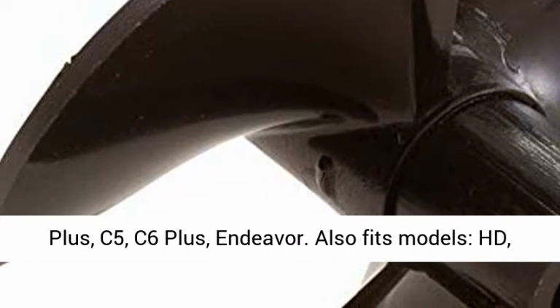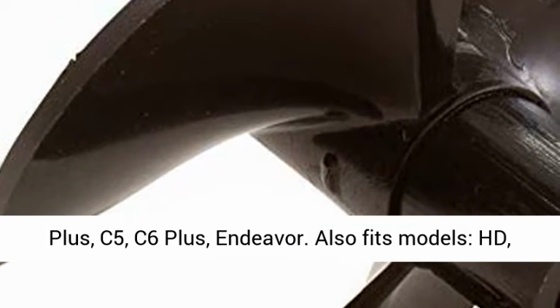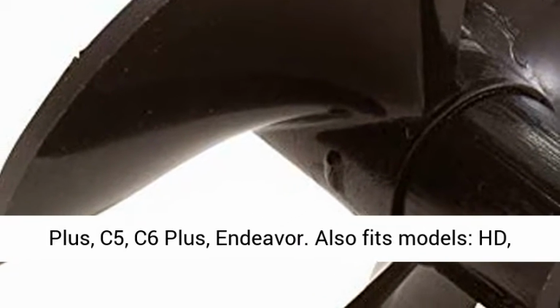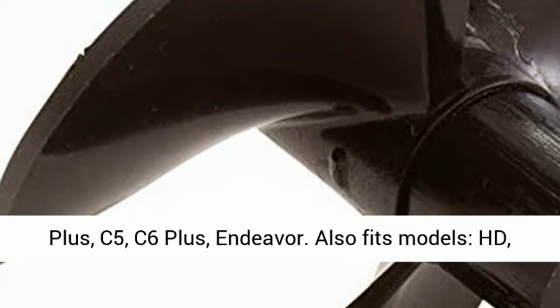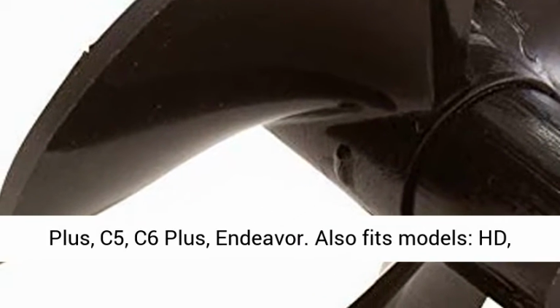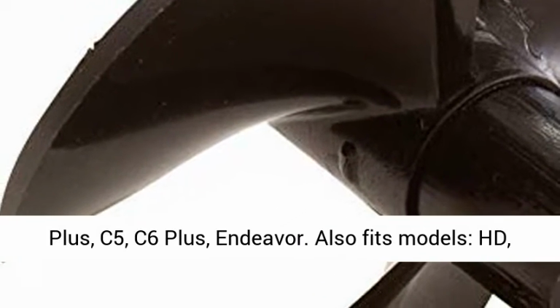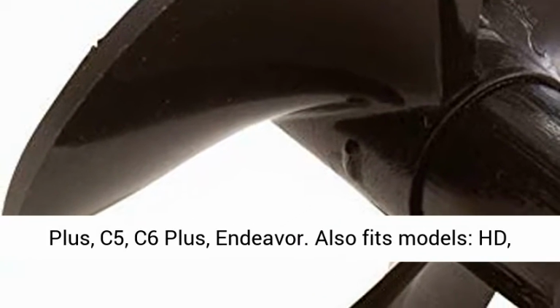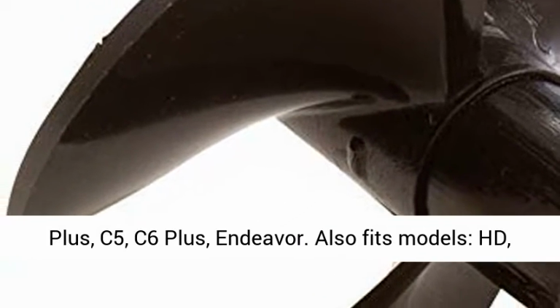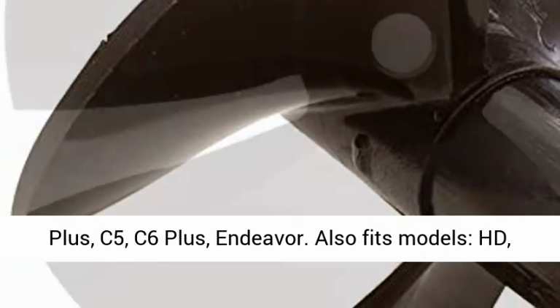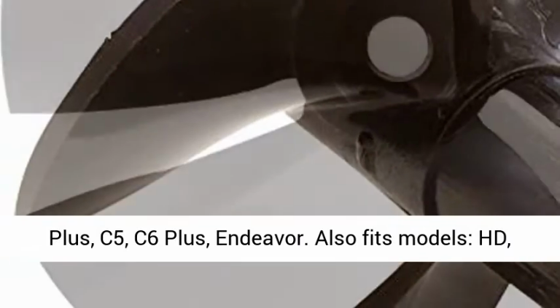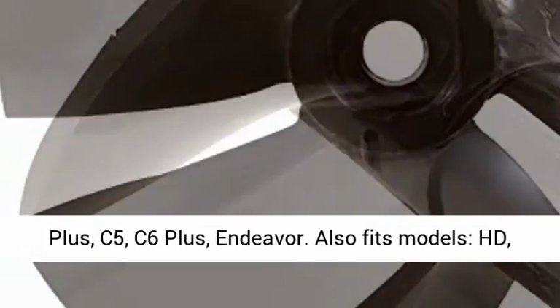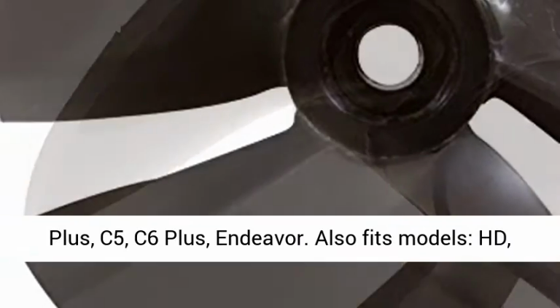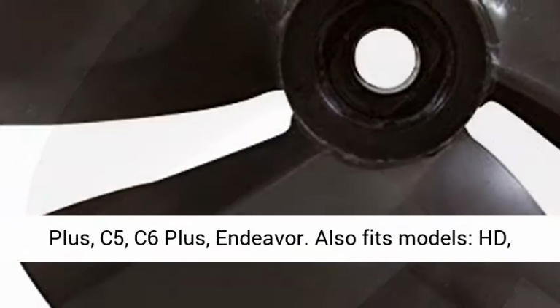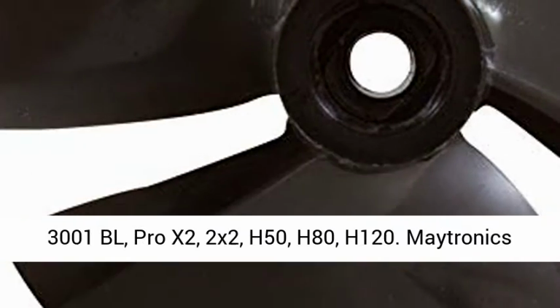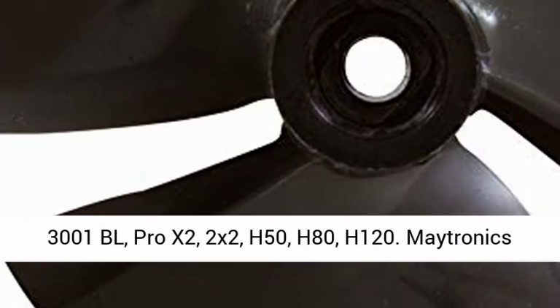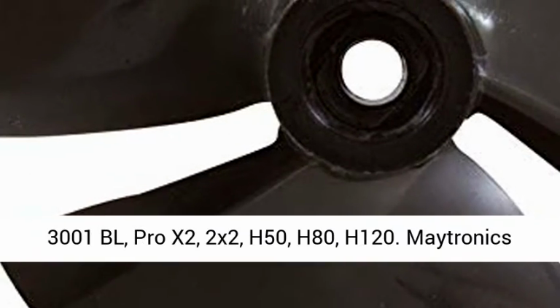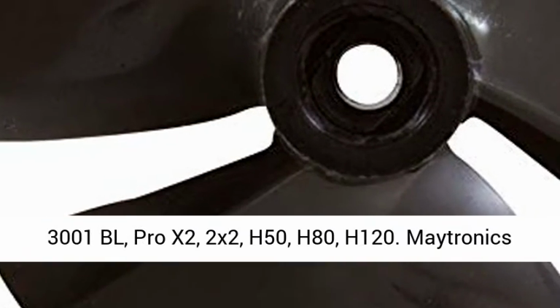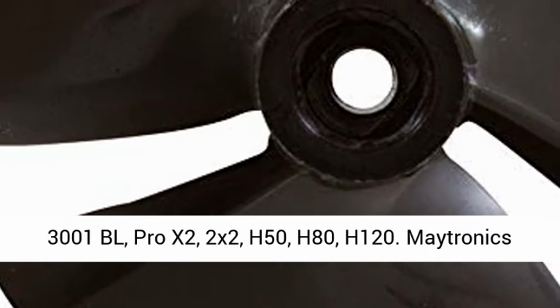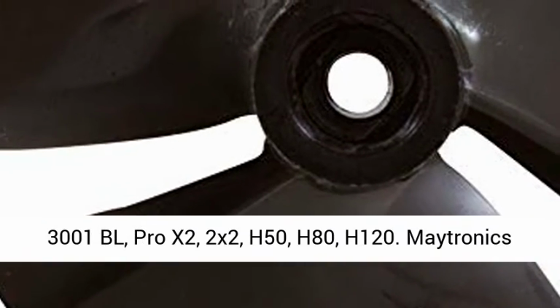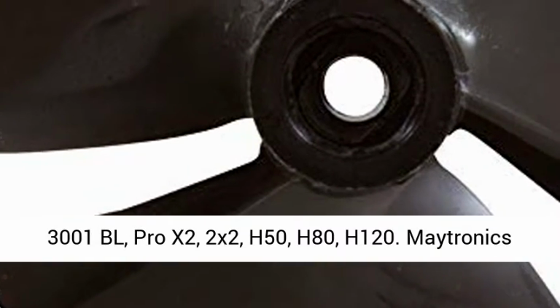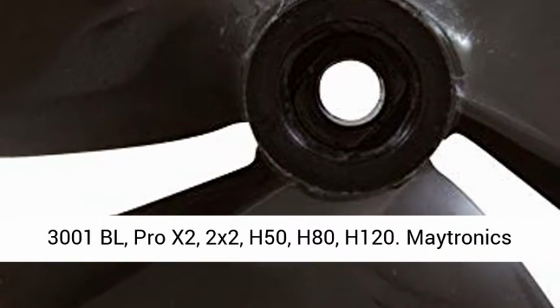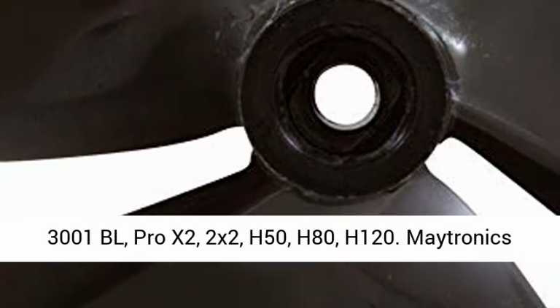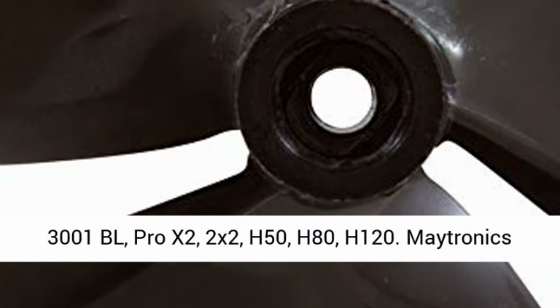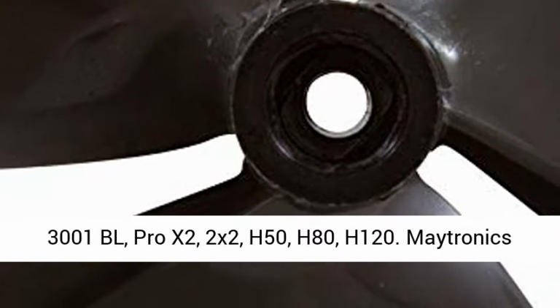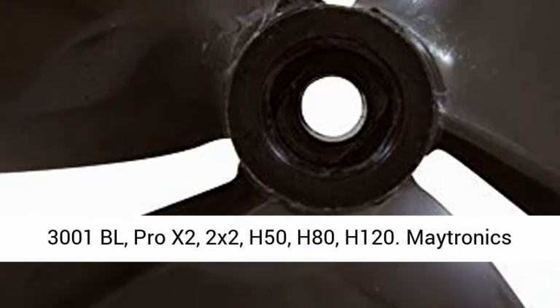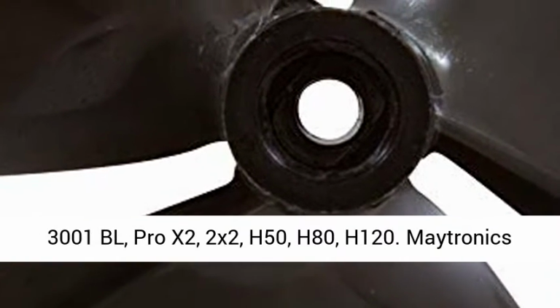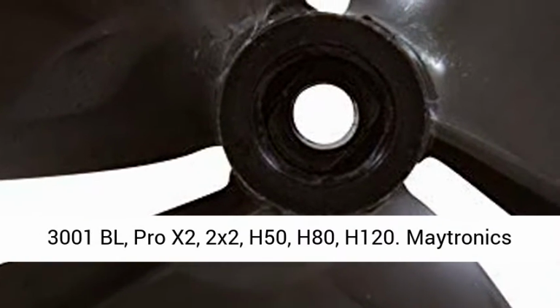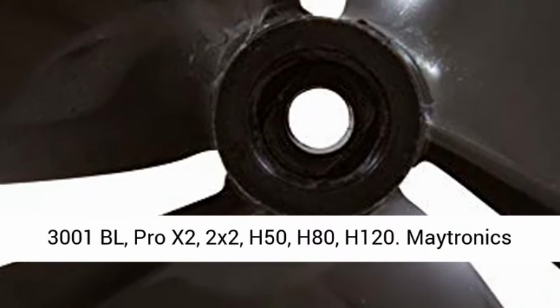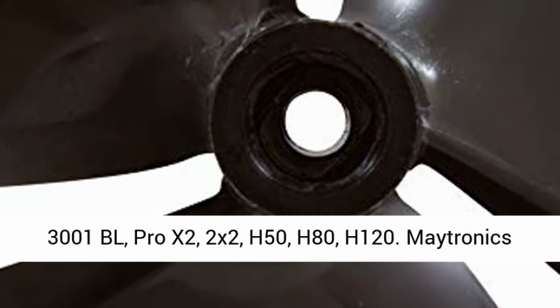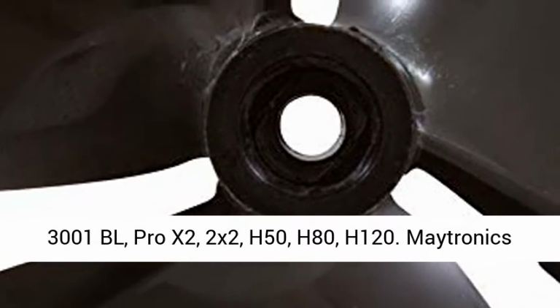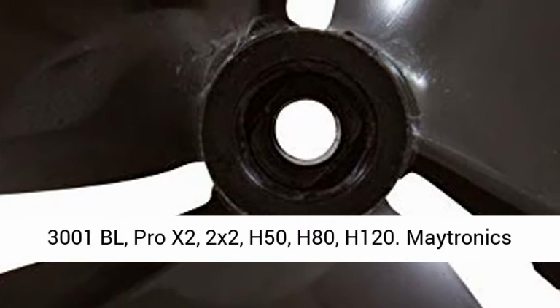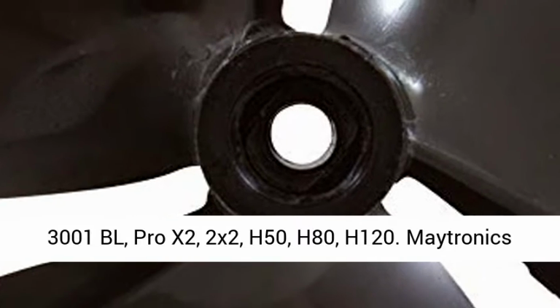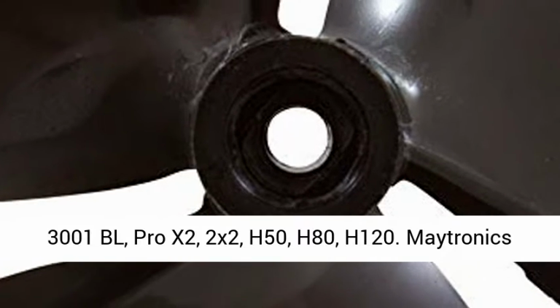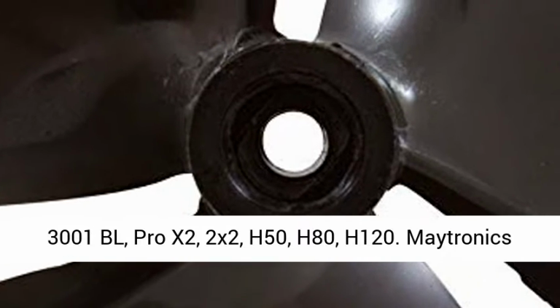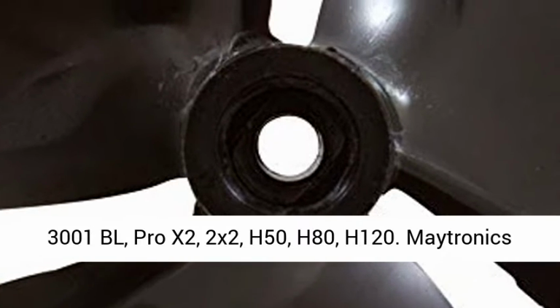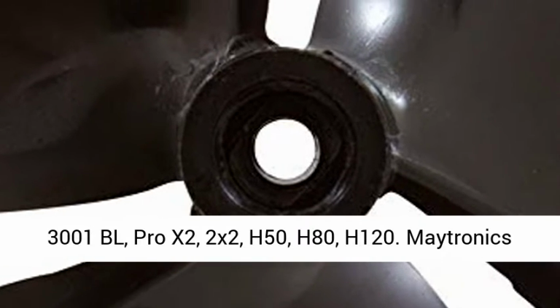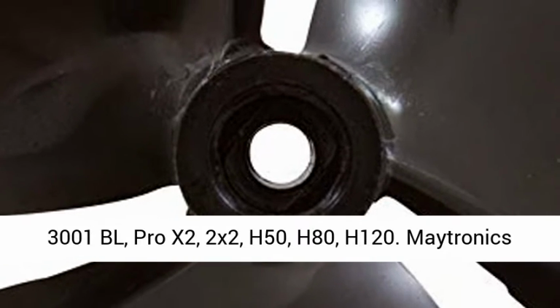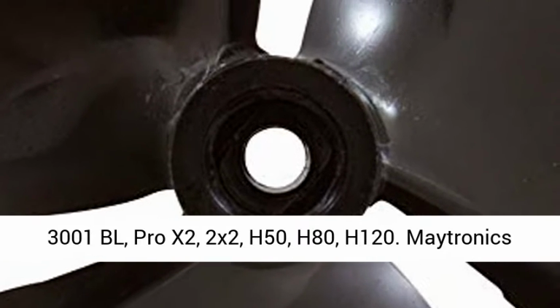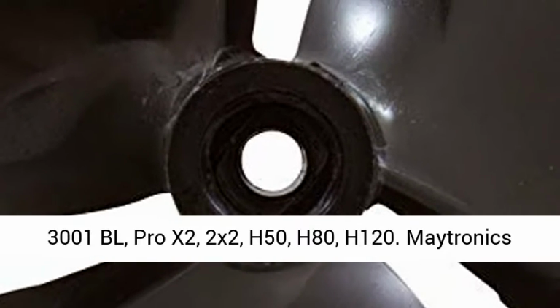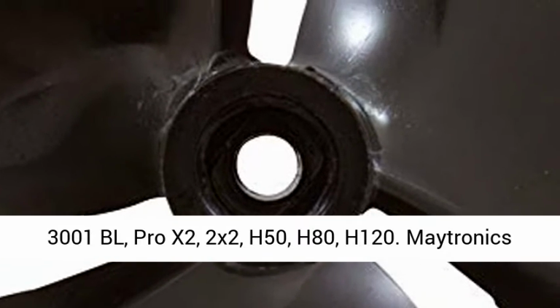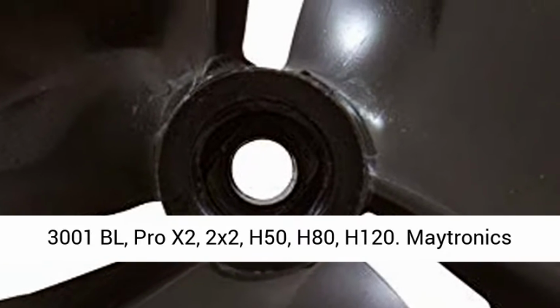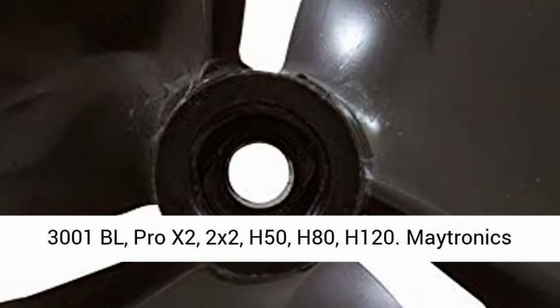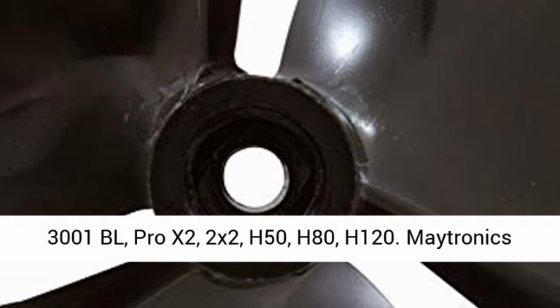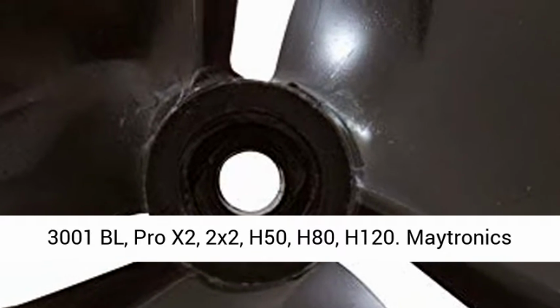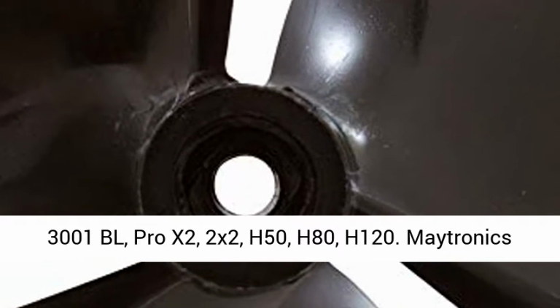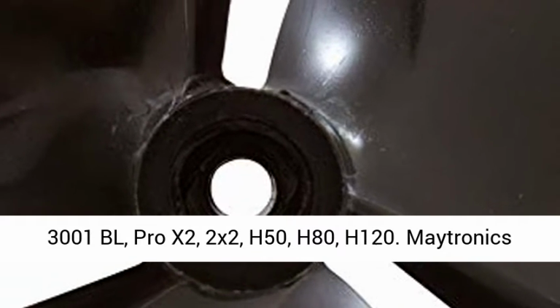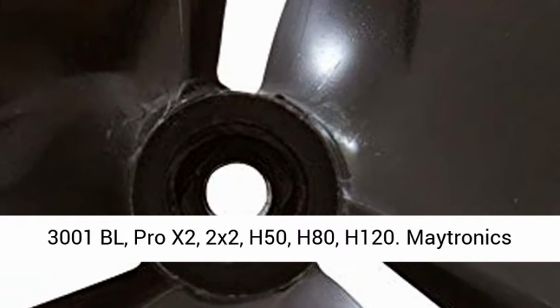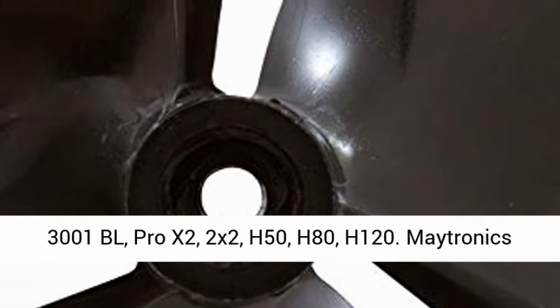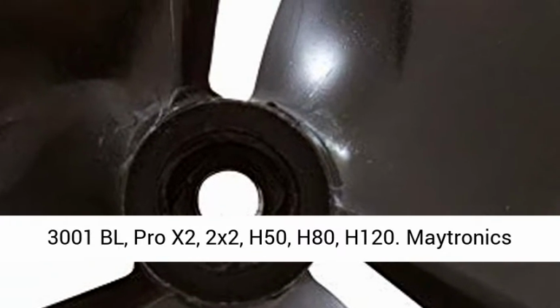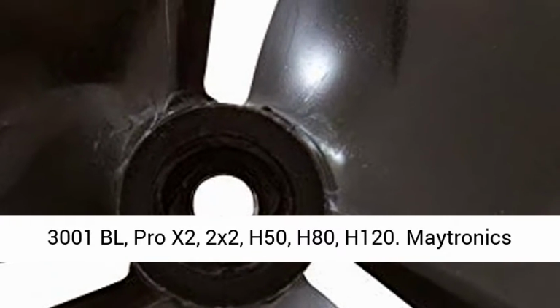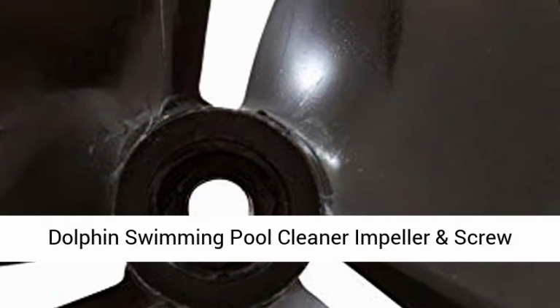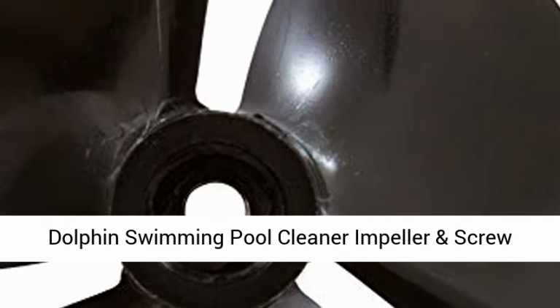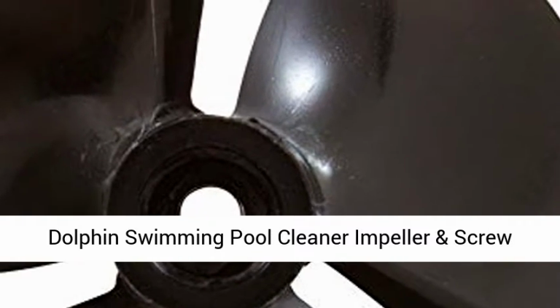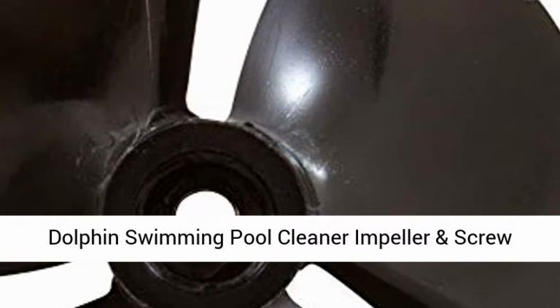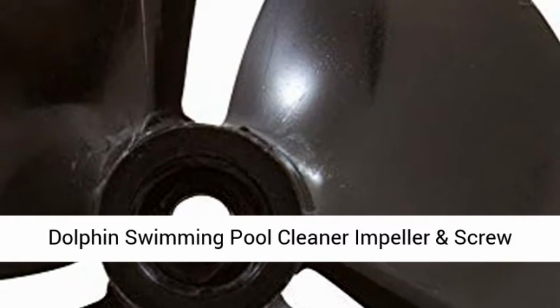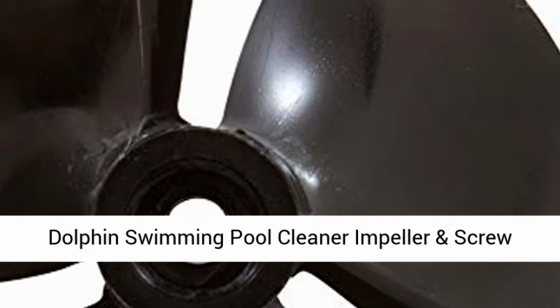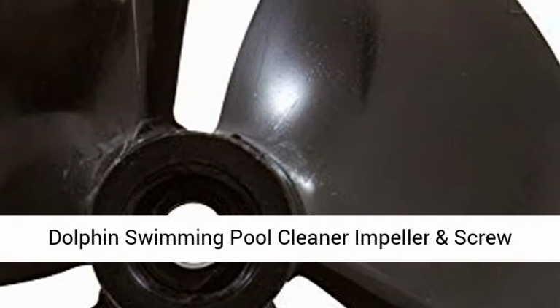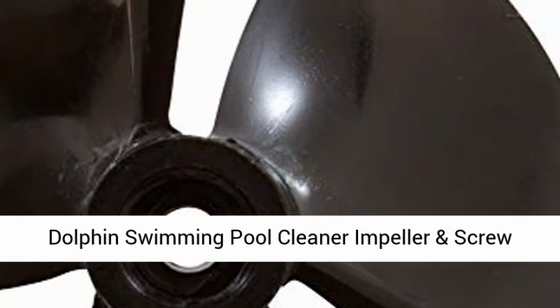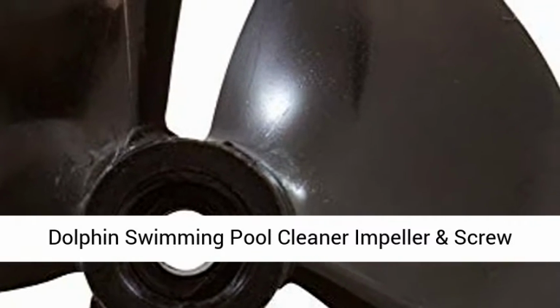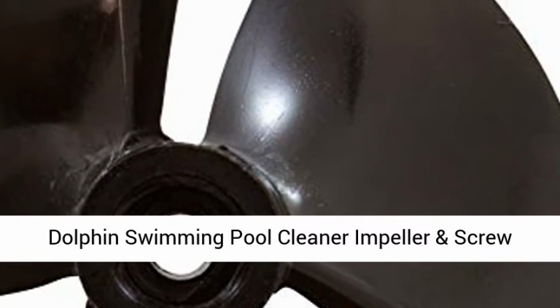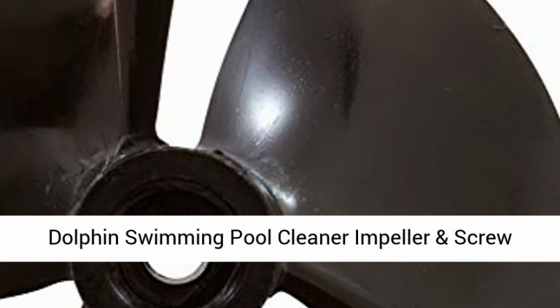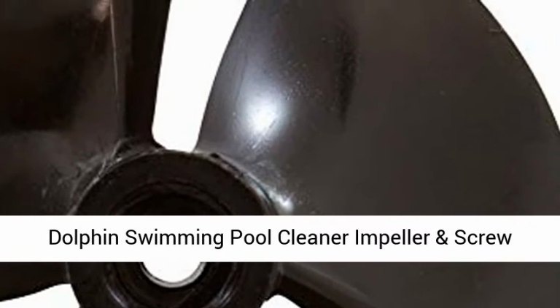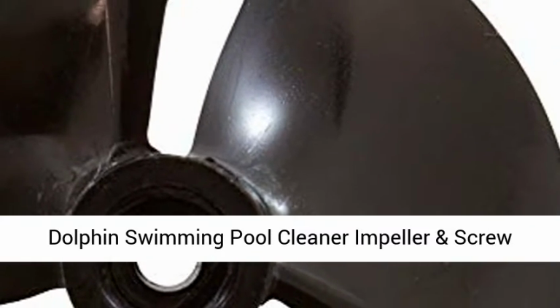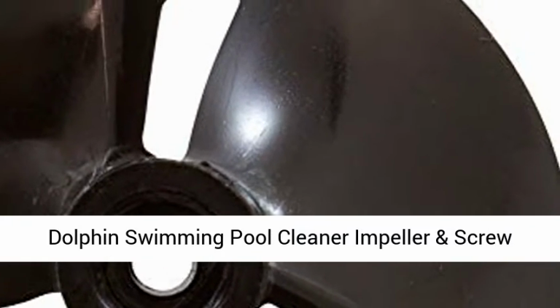Also fits models: HD, 3001BL, Pro X2, 2X2, H50, H80, H120.